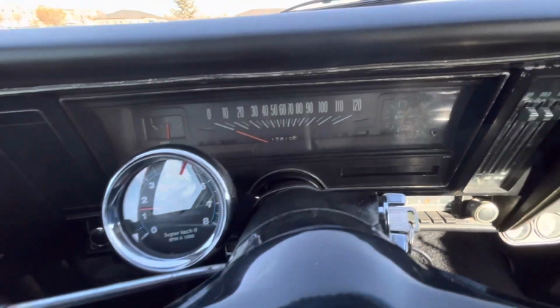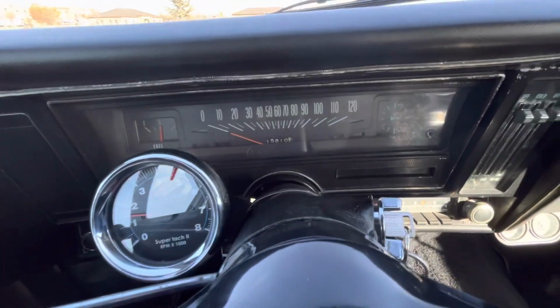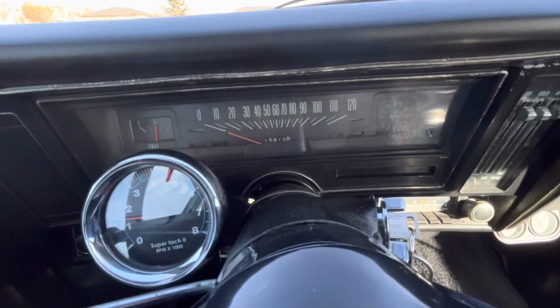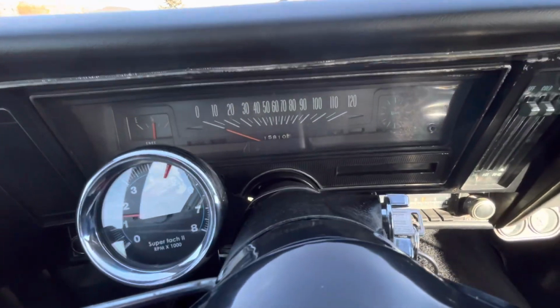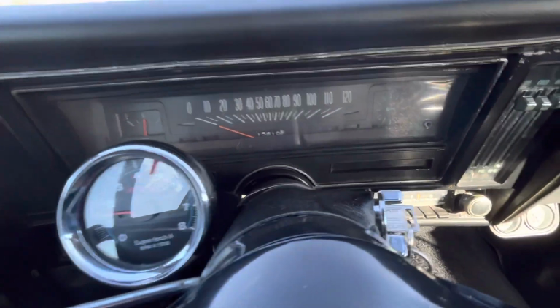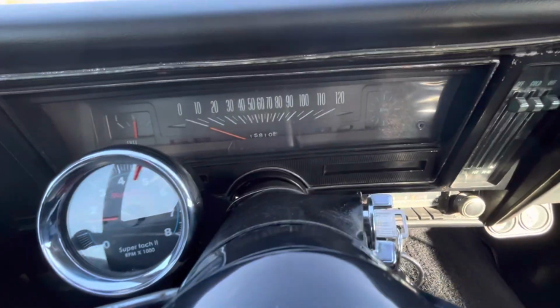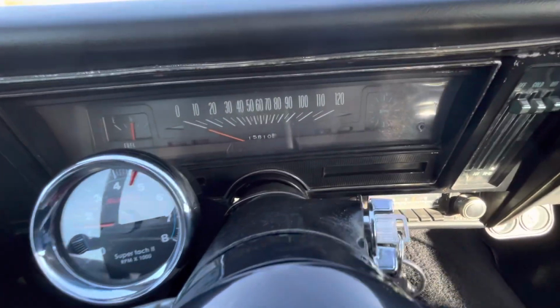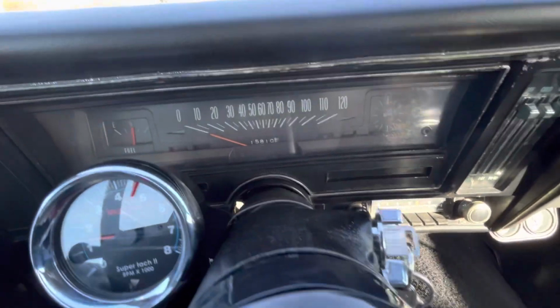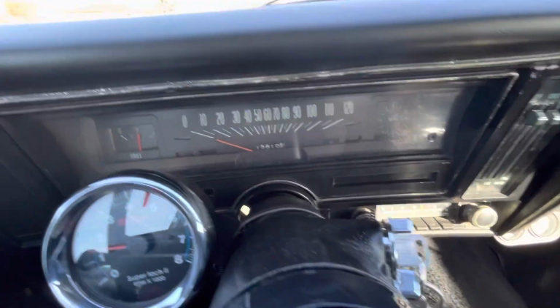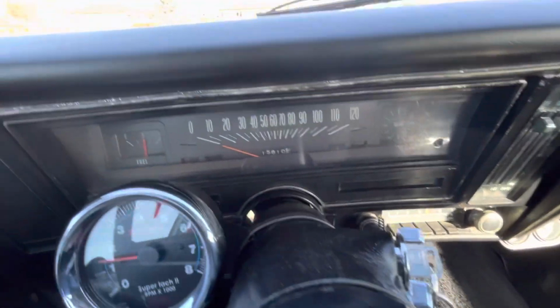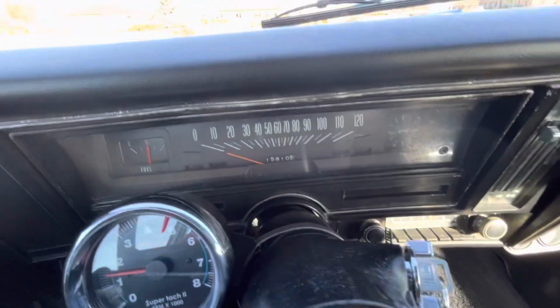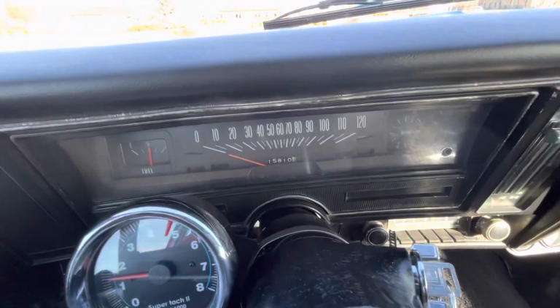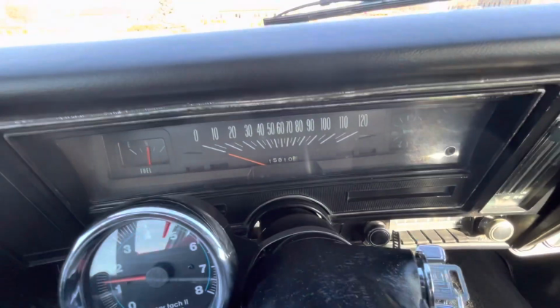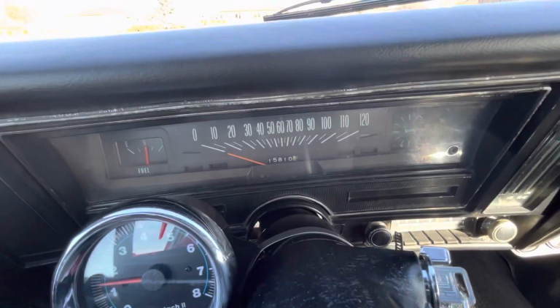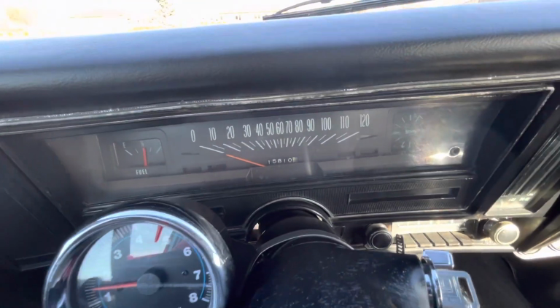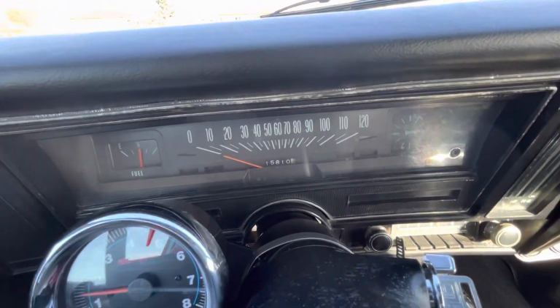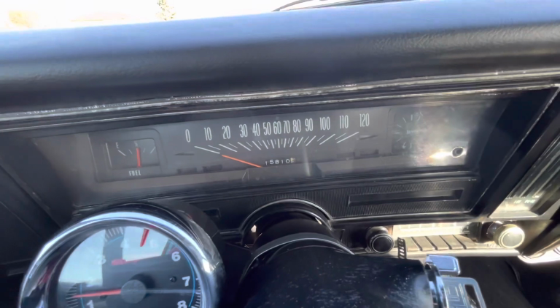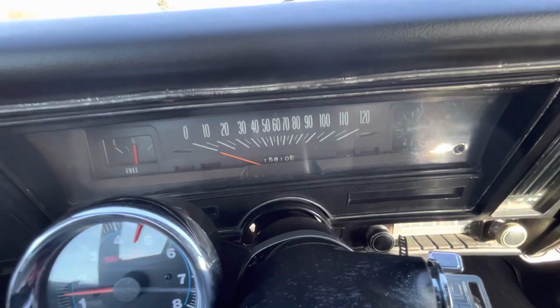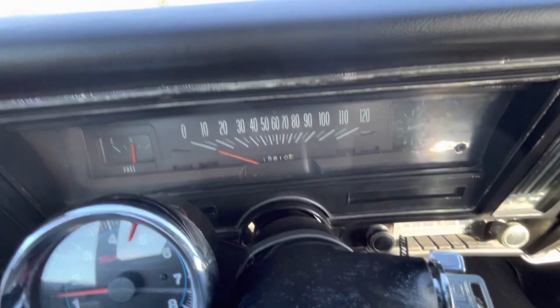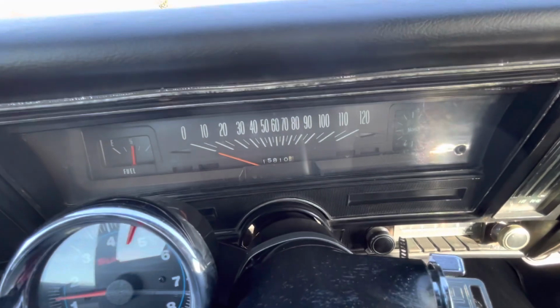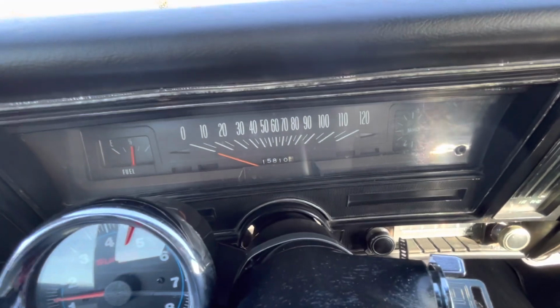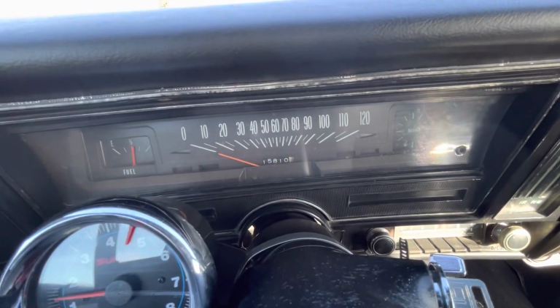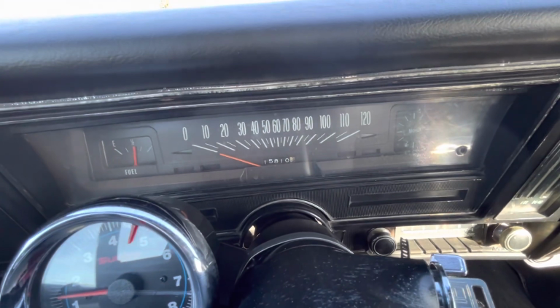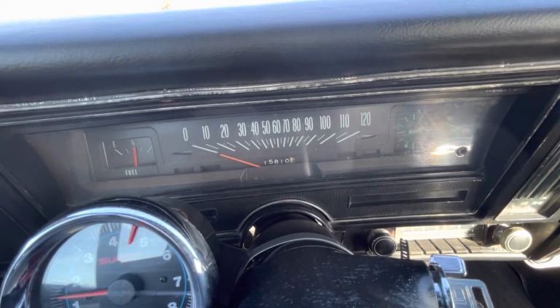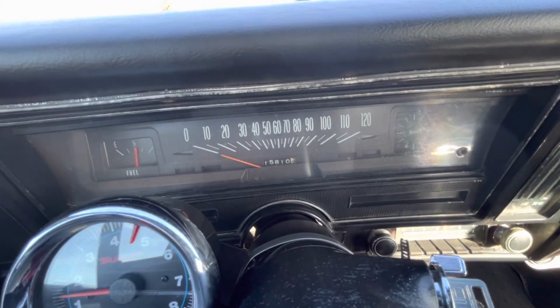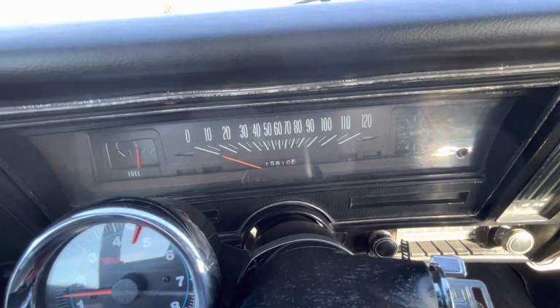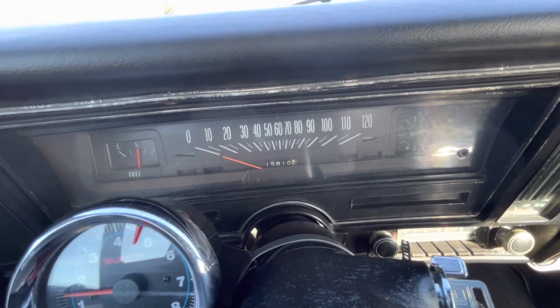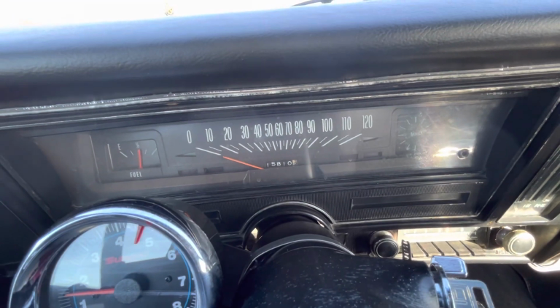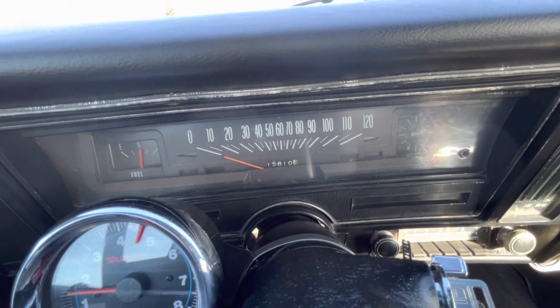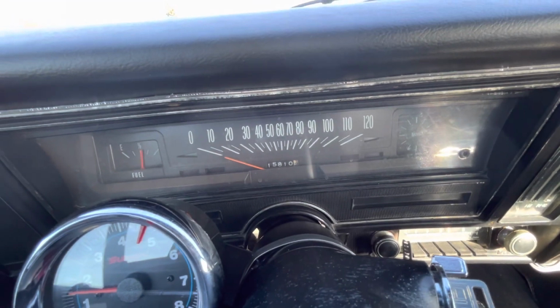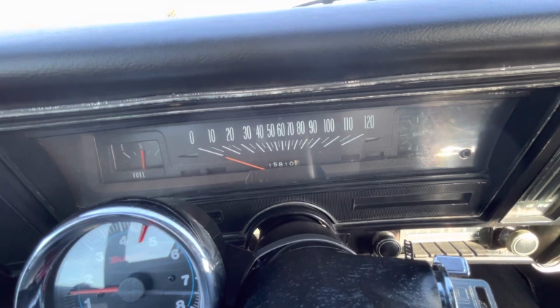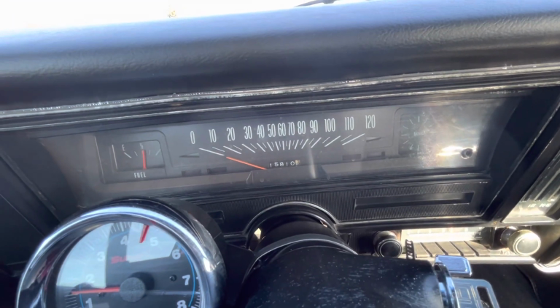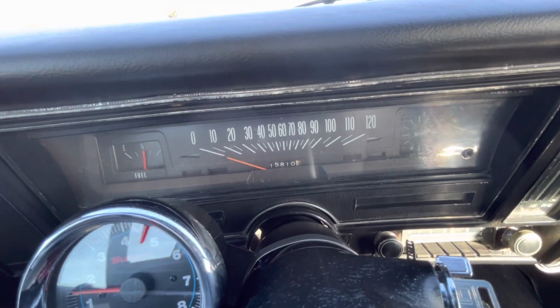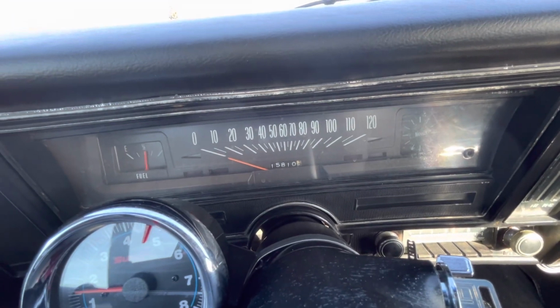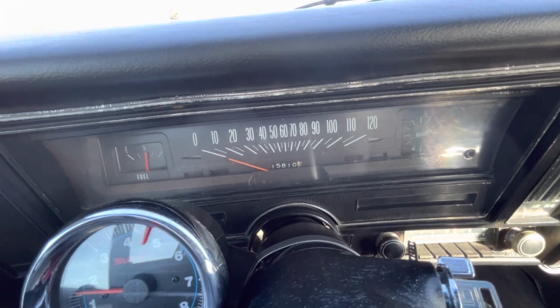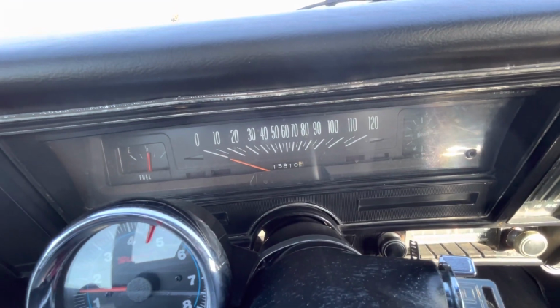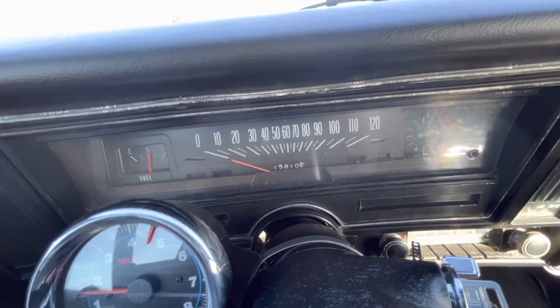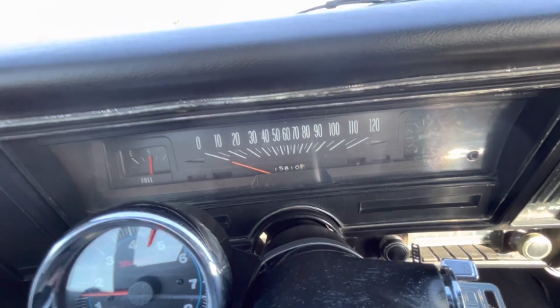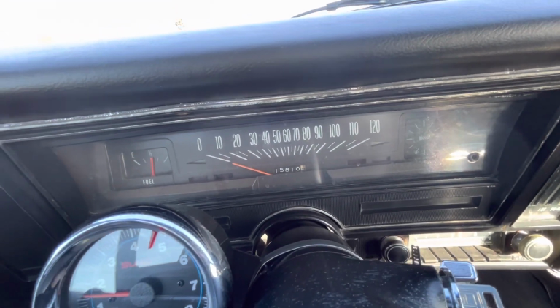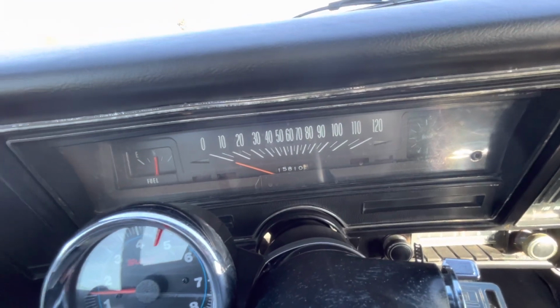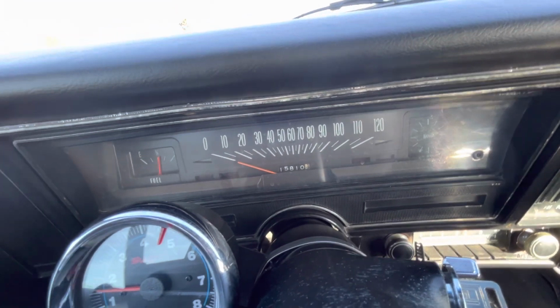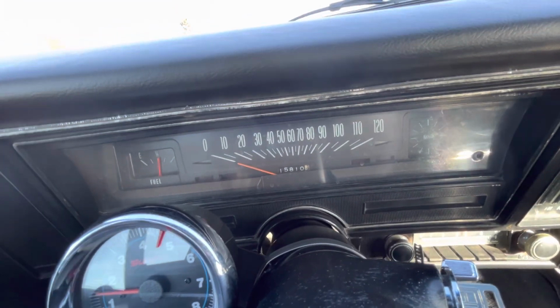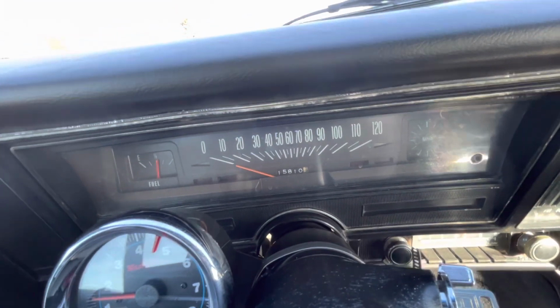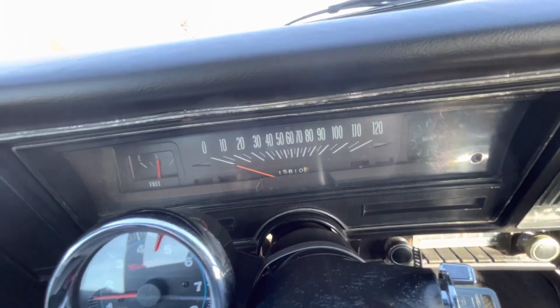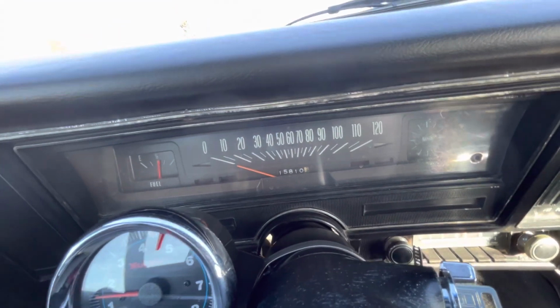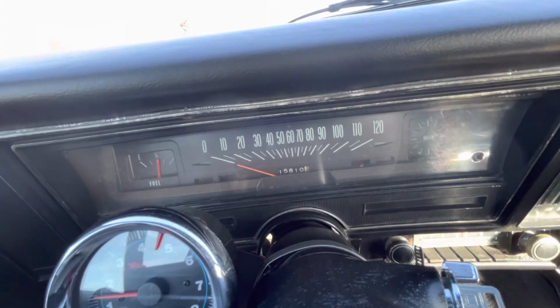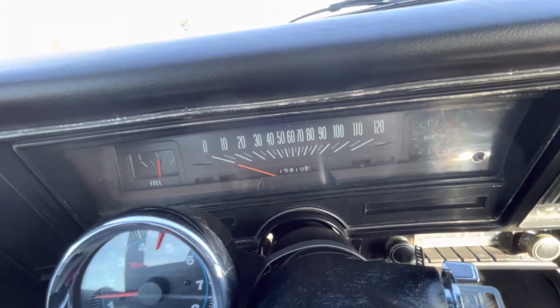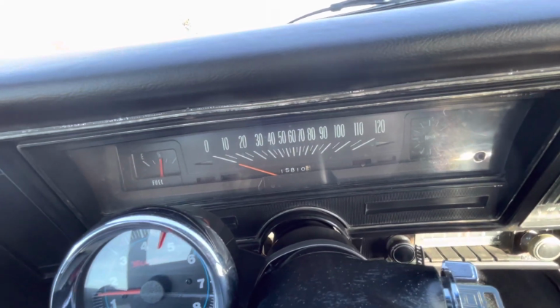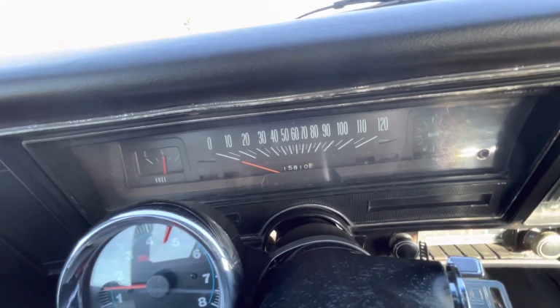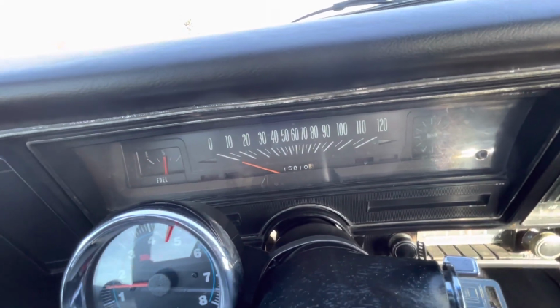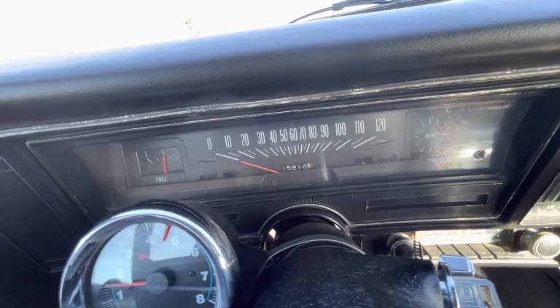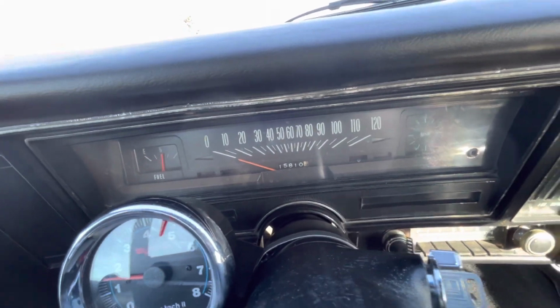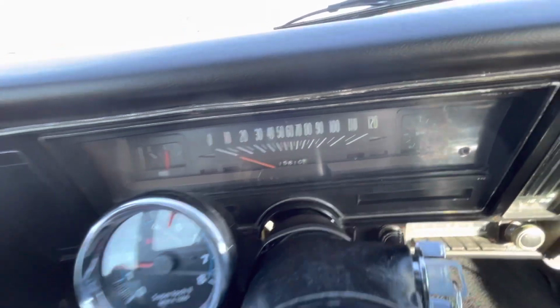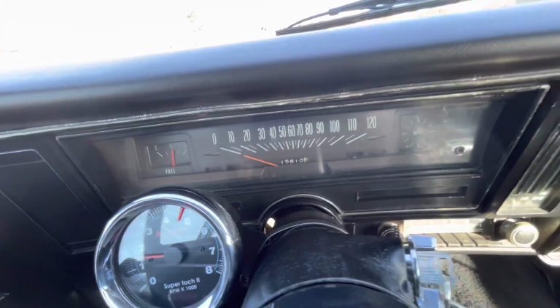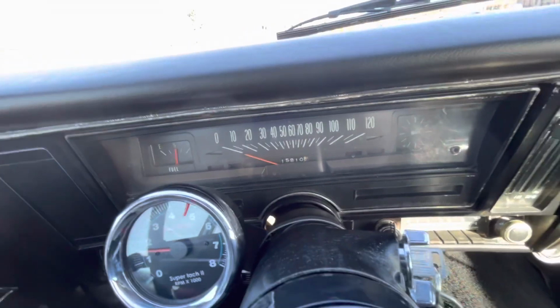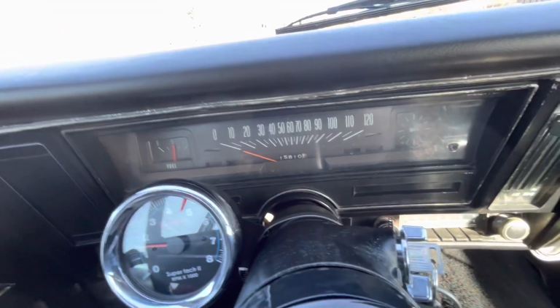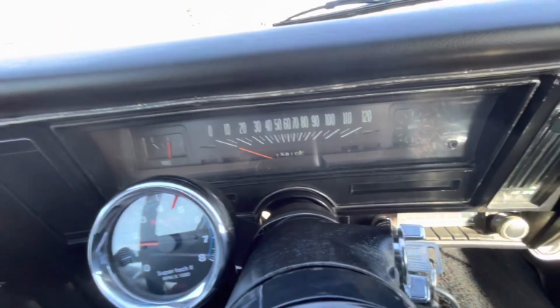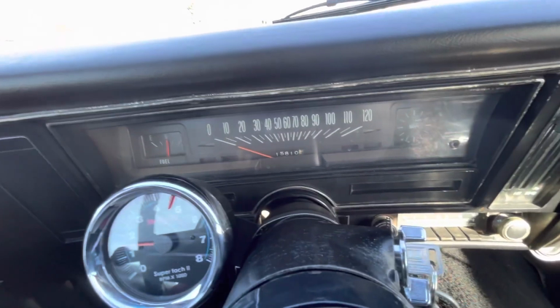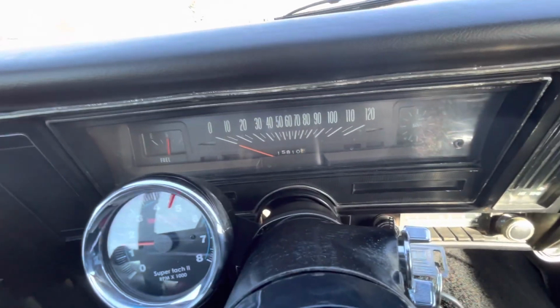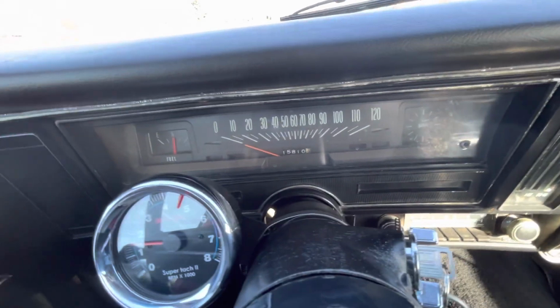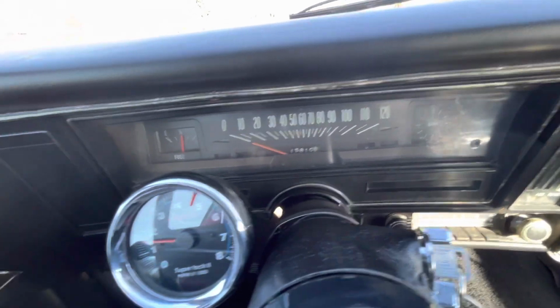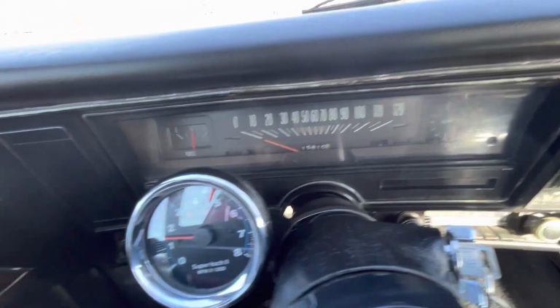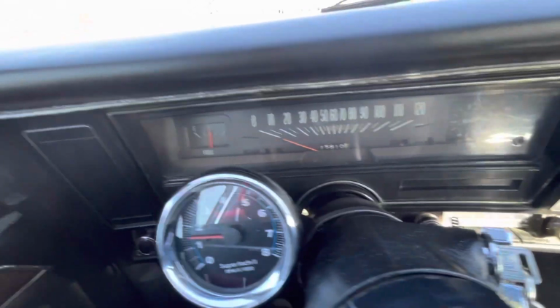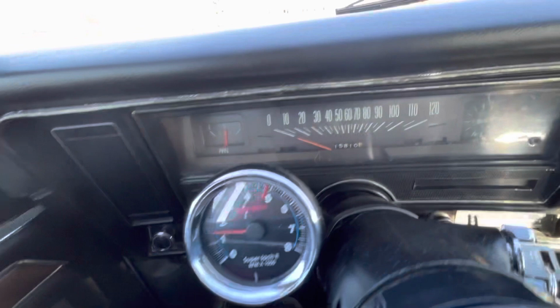The odometer reads 15,810 but we do believe that's been rolled over, making it 115,810 miles.